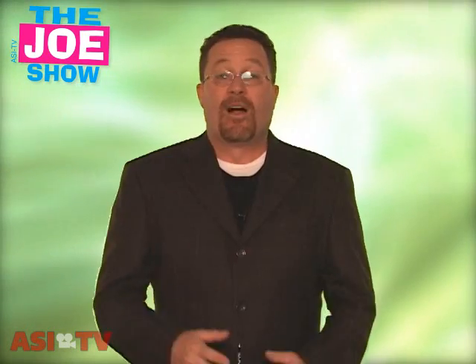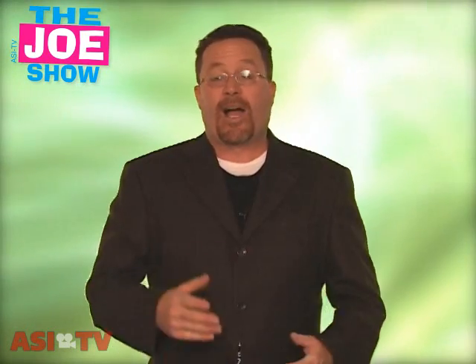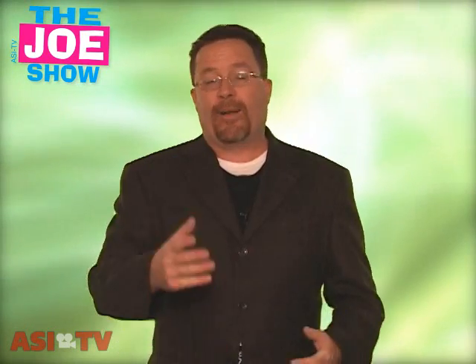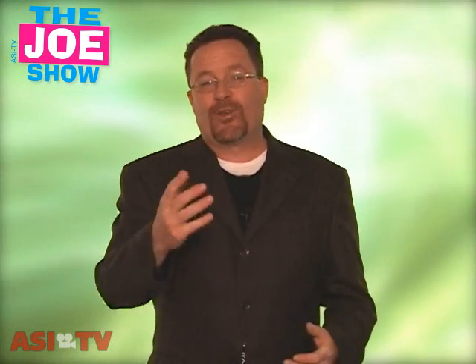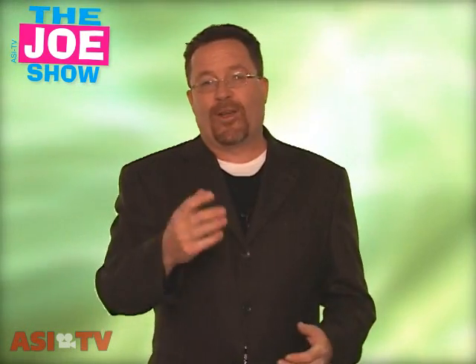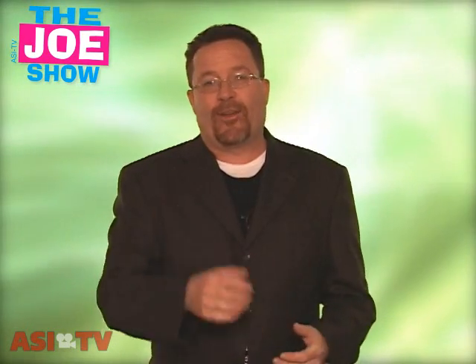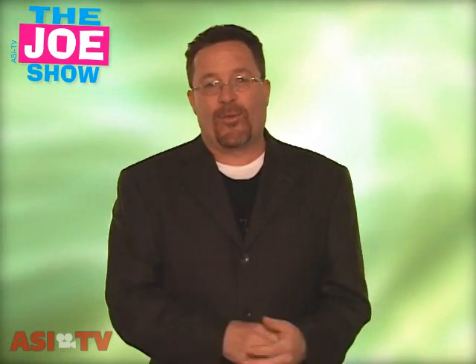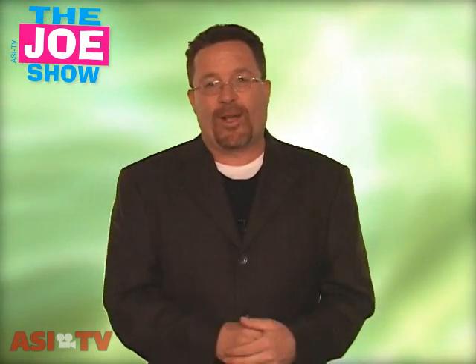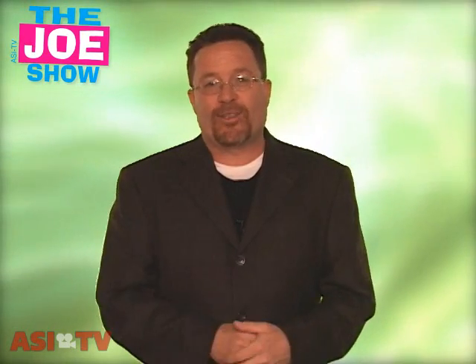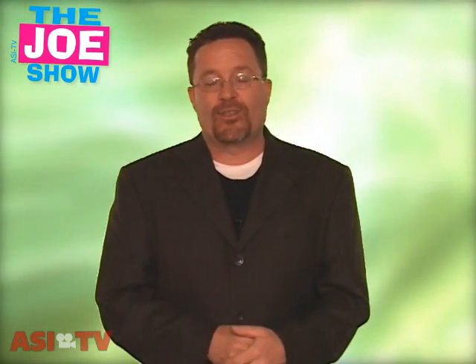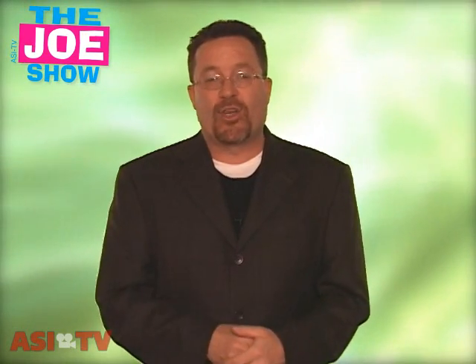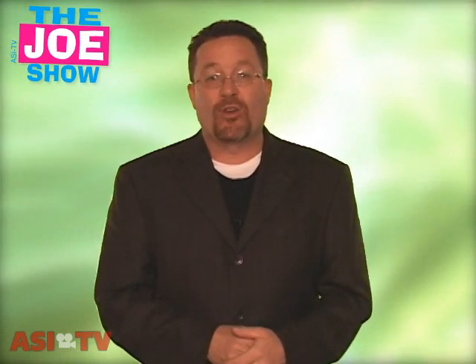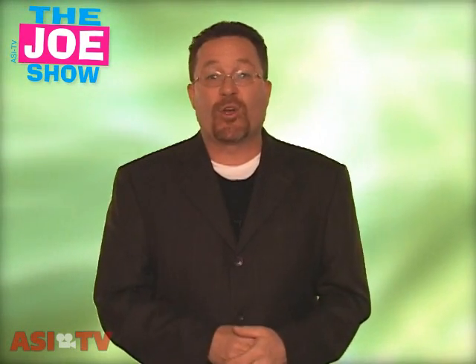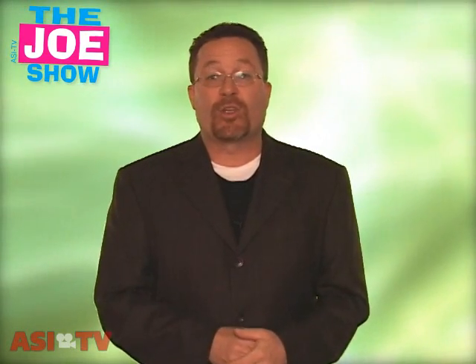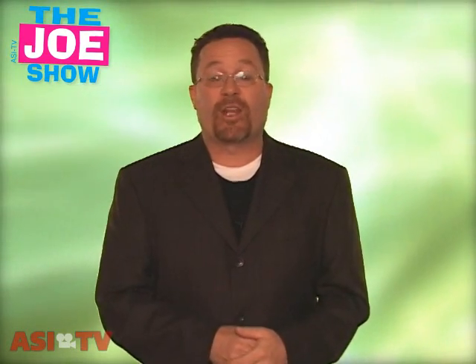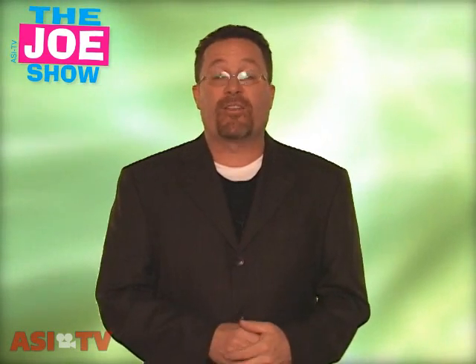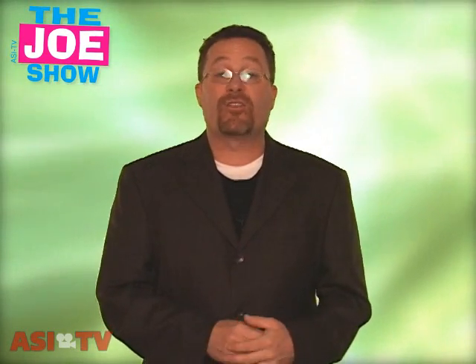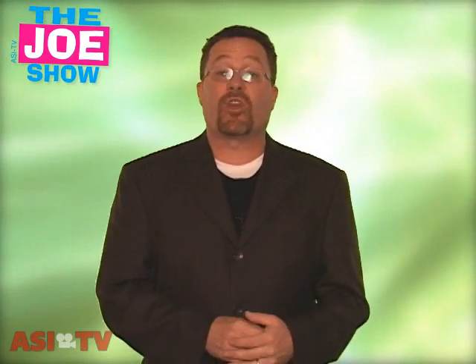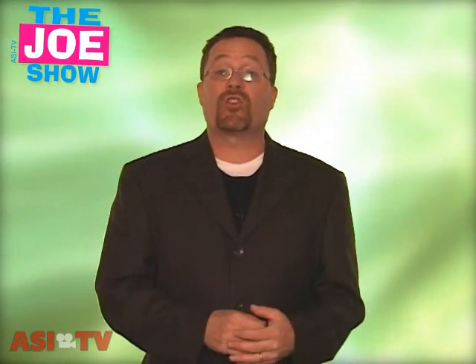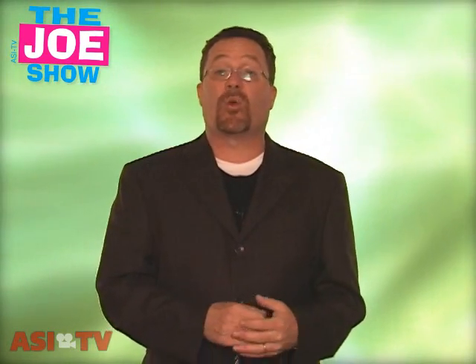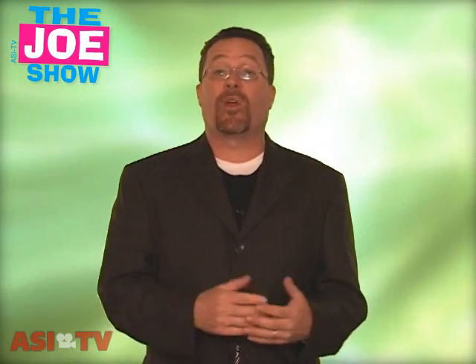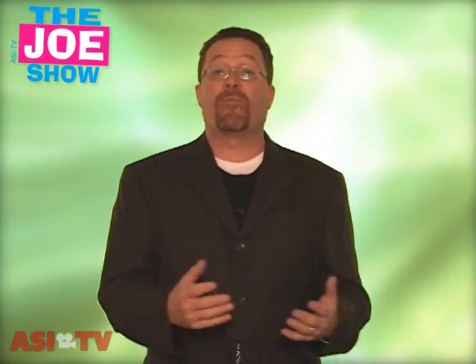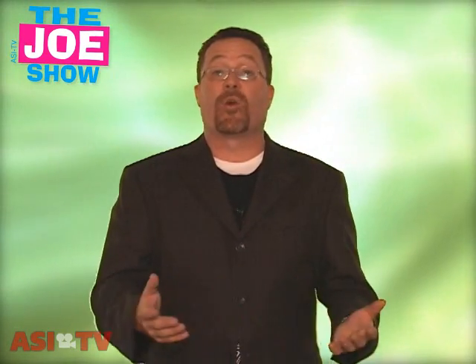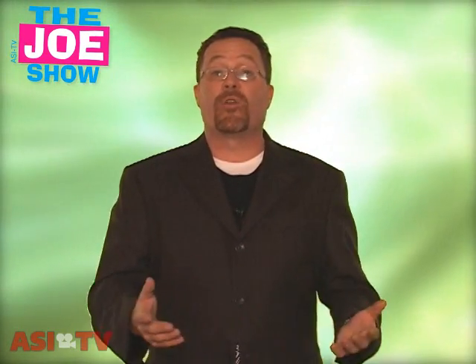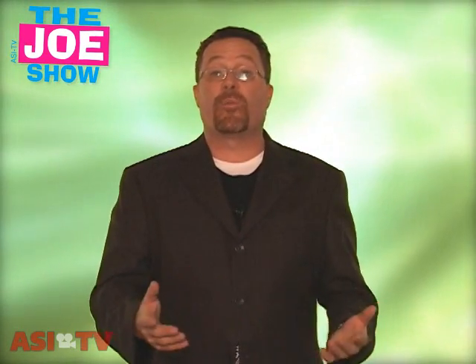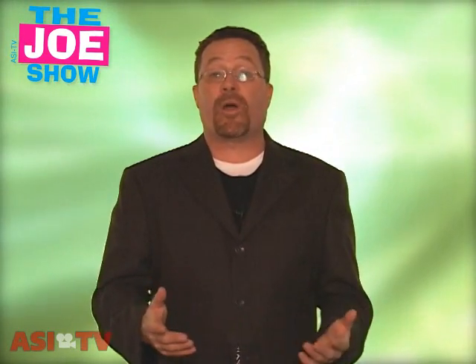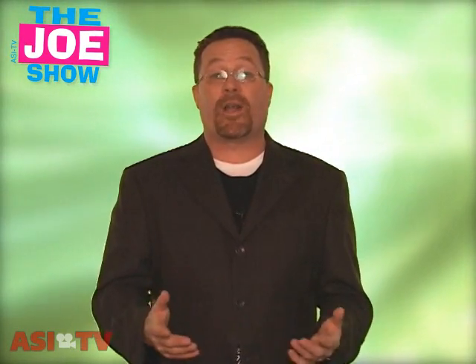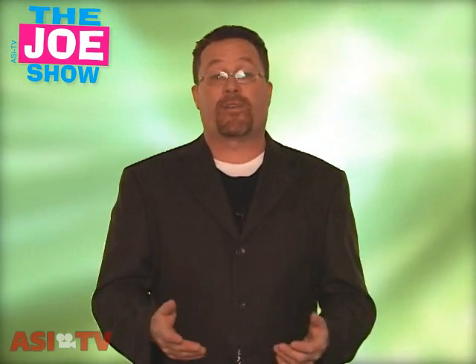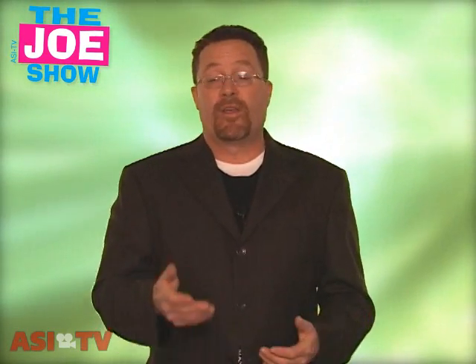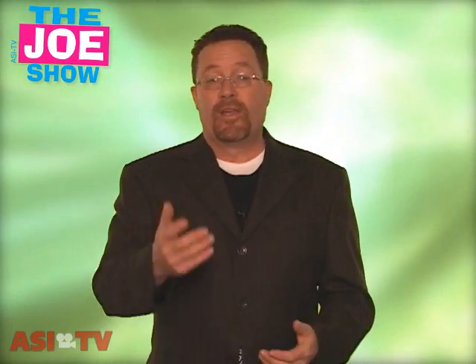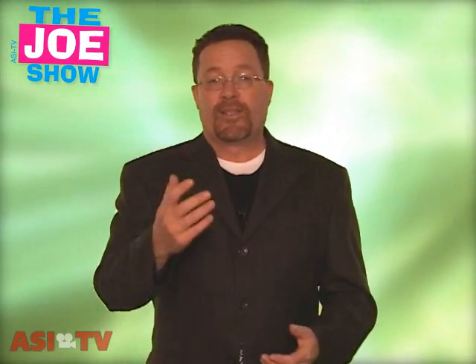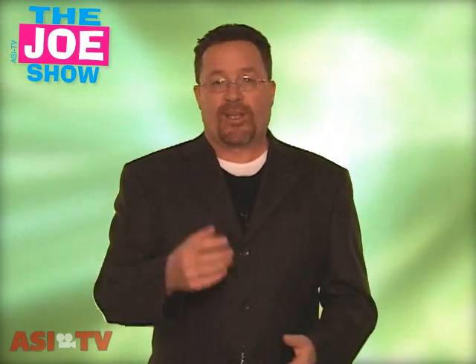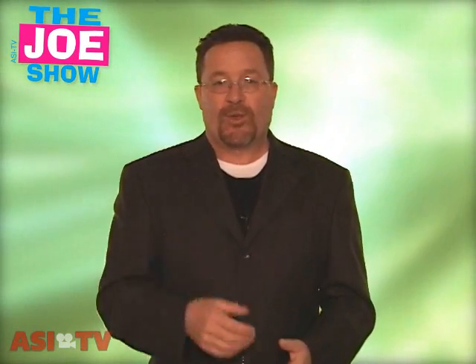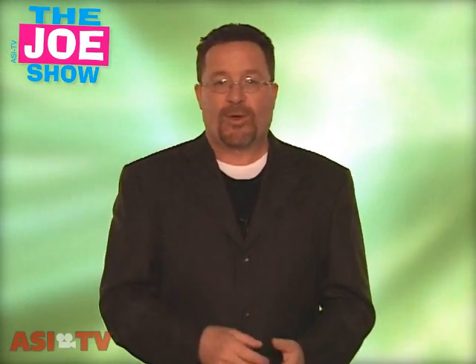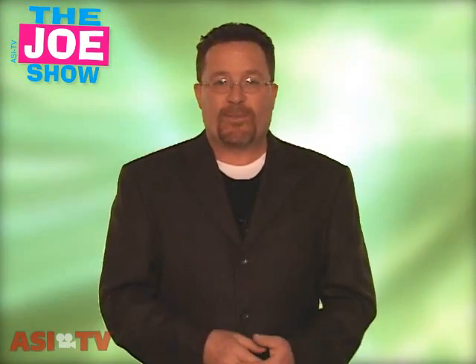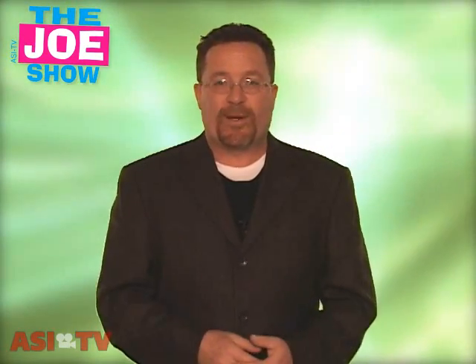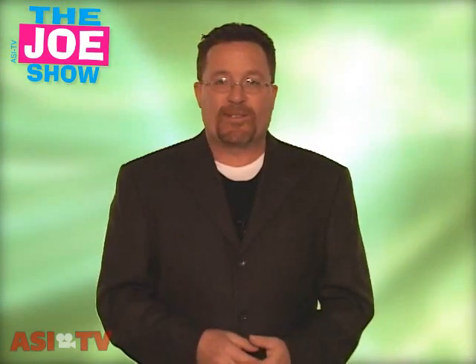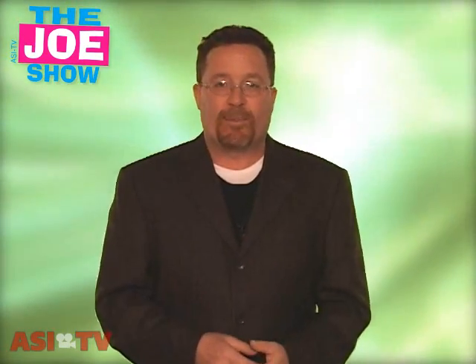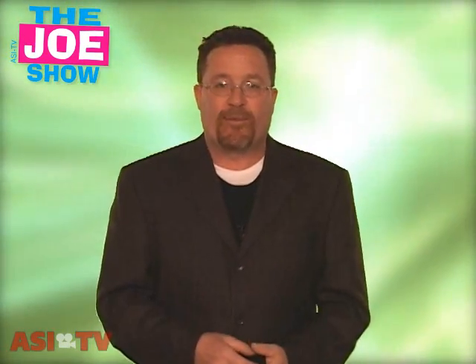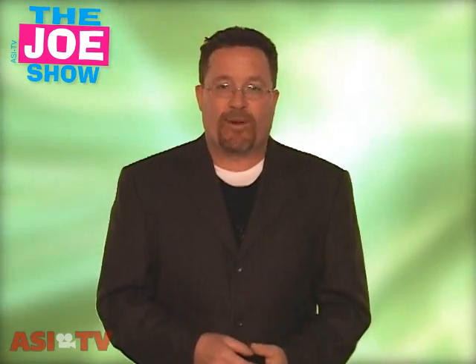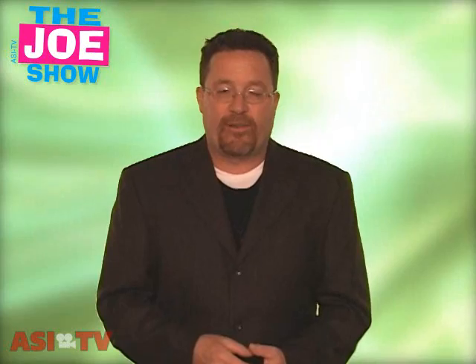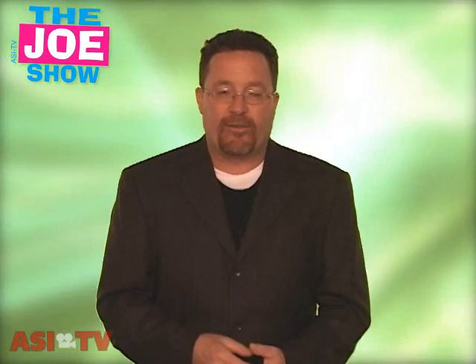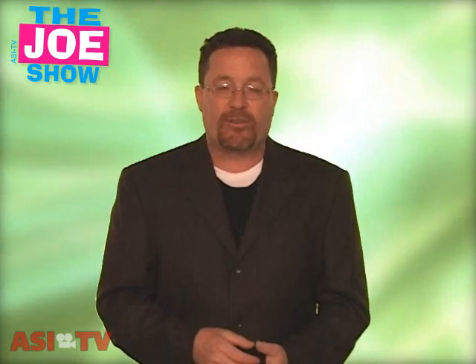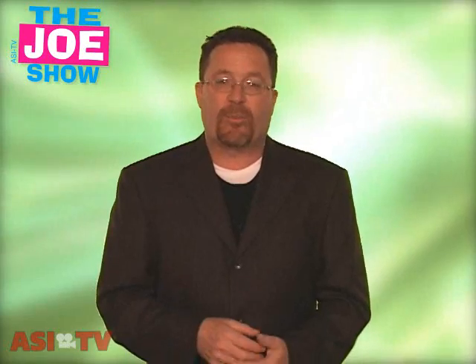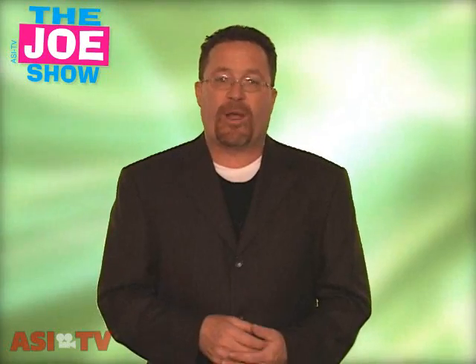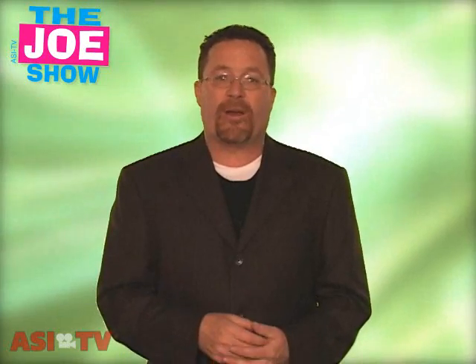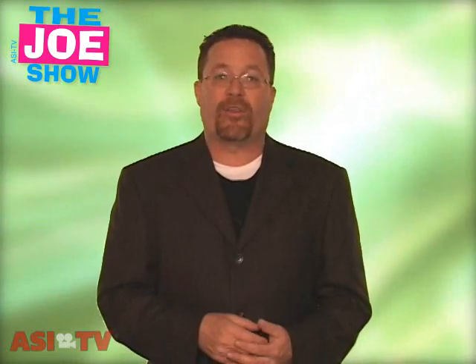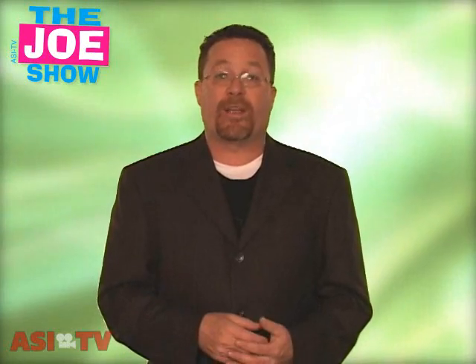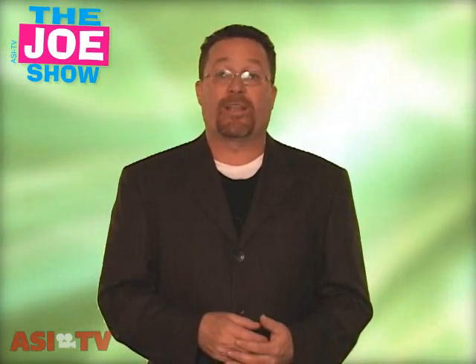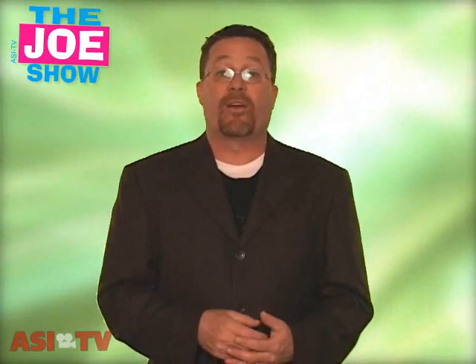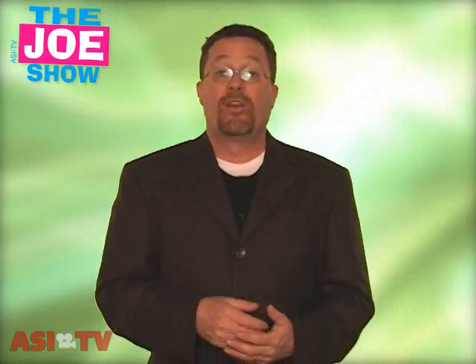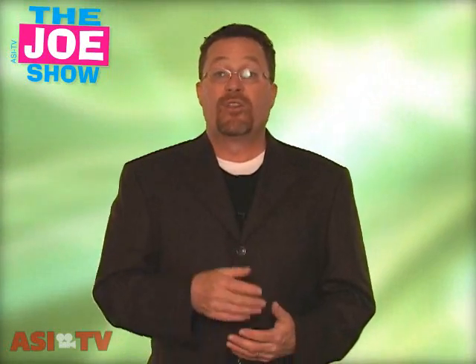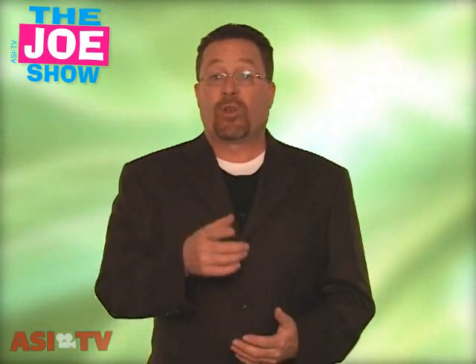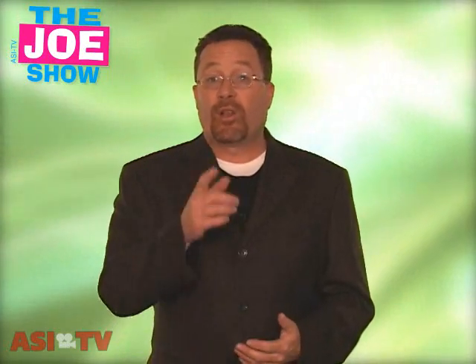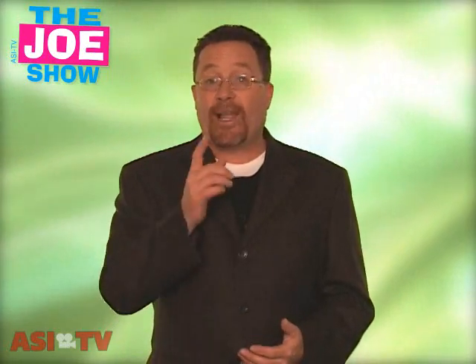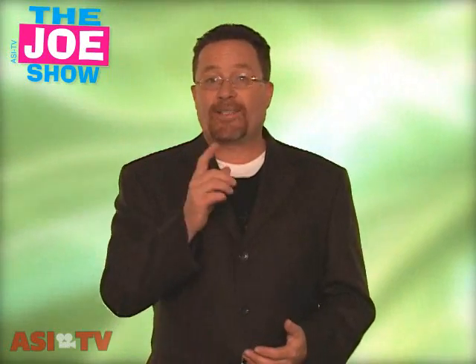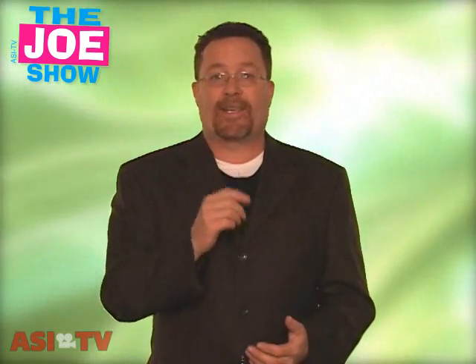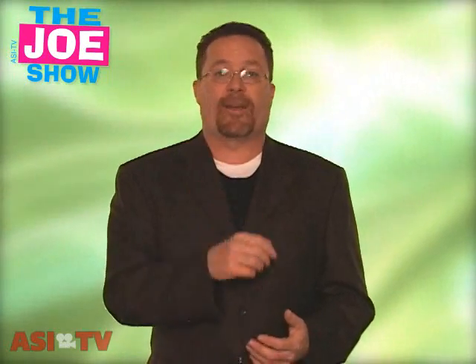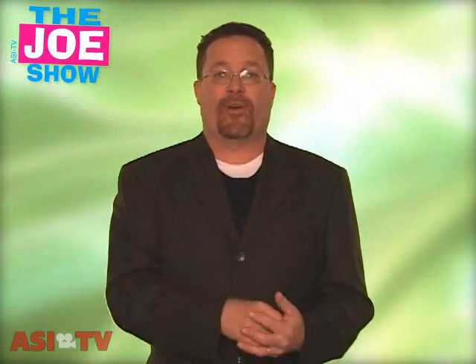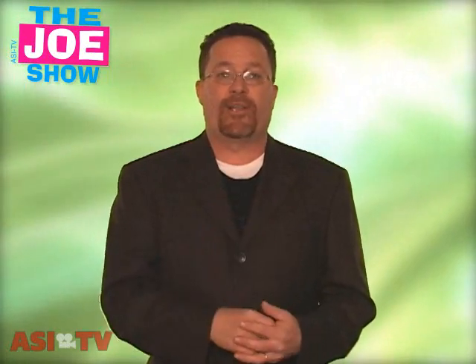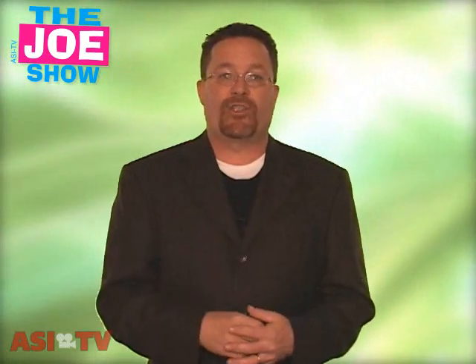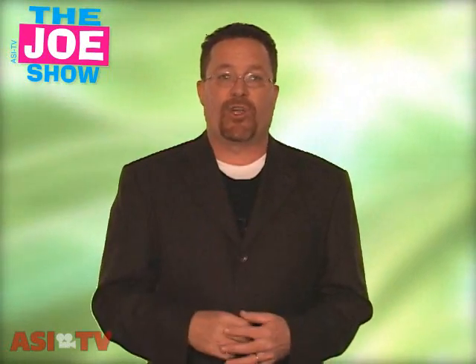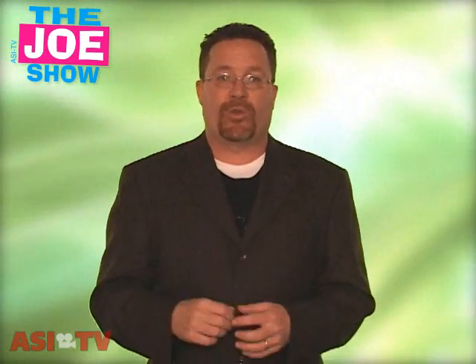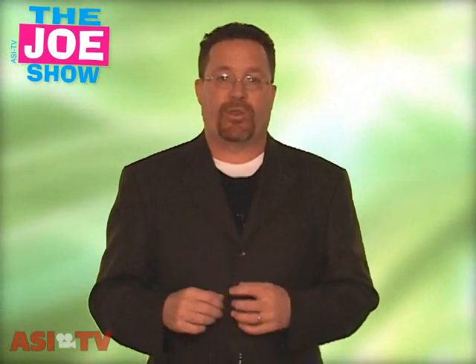Hi, I'm Joe Haley, you're watching The Joe Show. Today on The Joe Show we have more new products sent to us by some of our favorite suppliers out there. So let's get right to it.